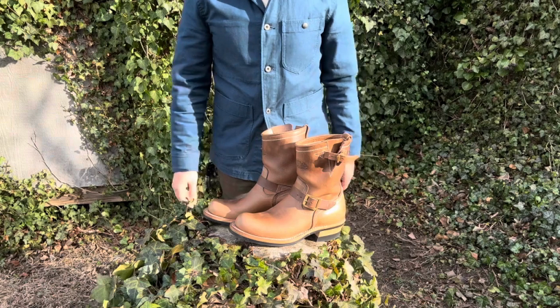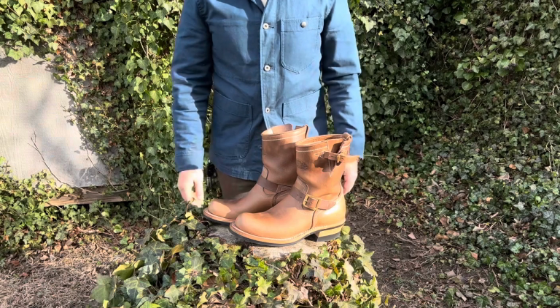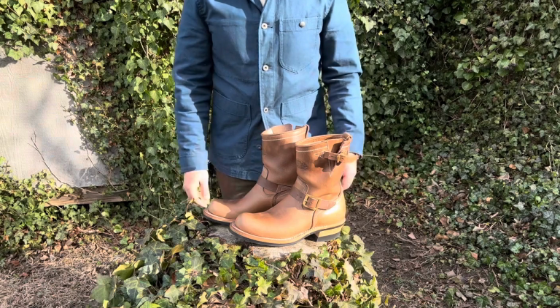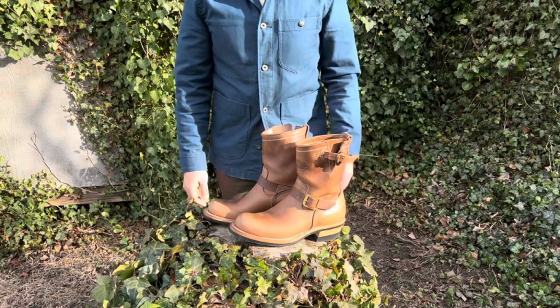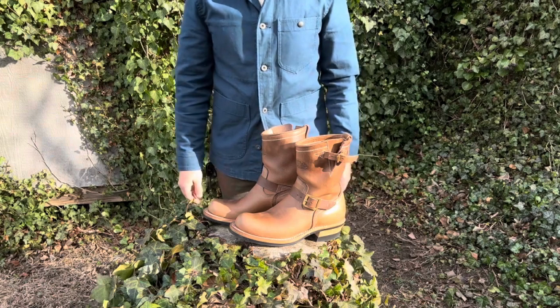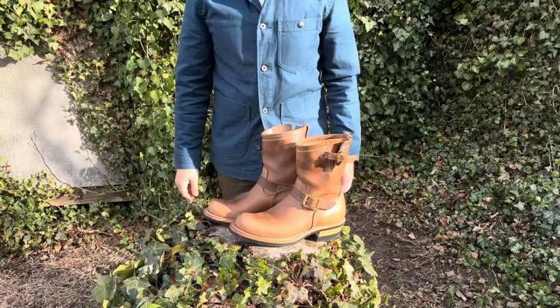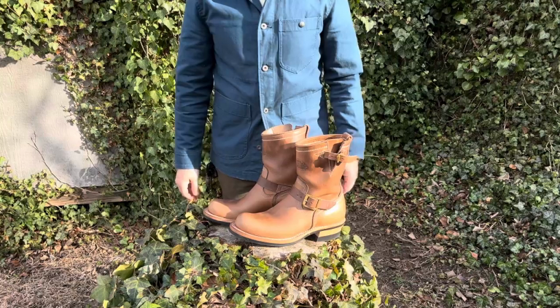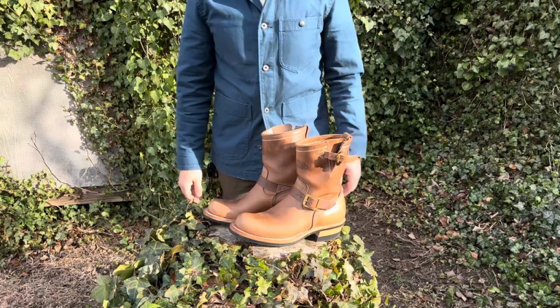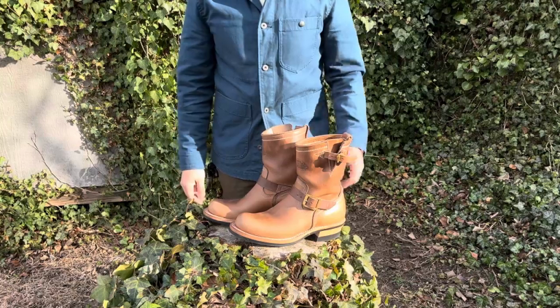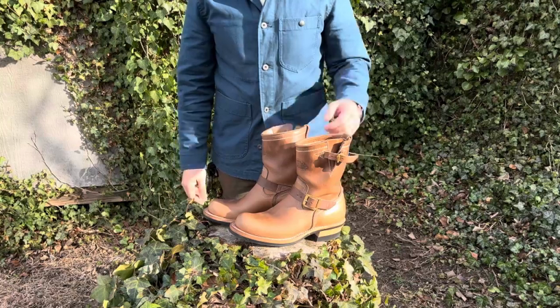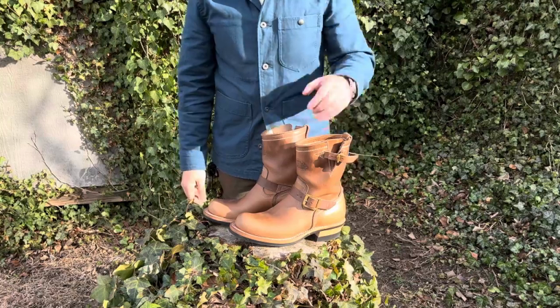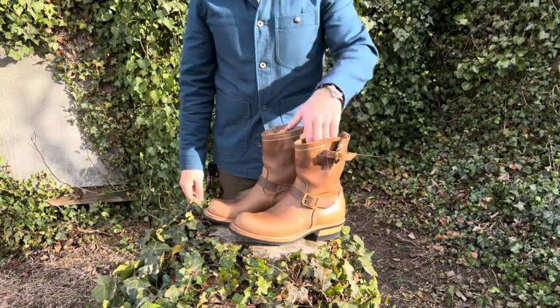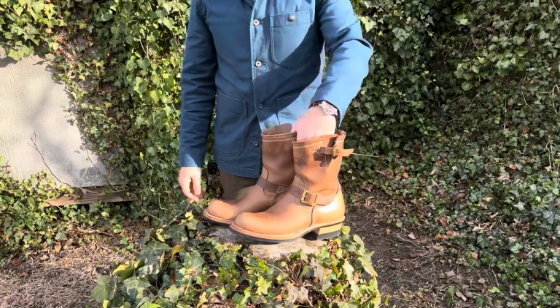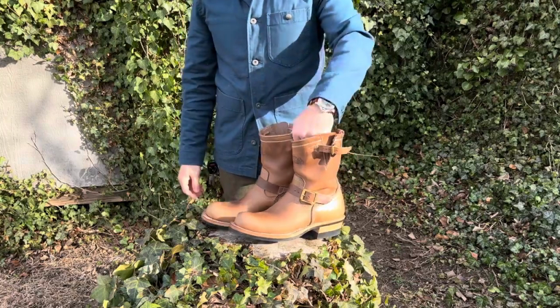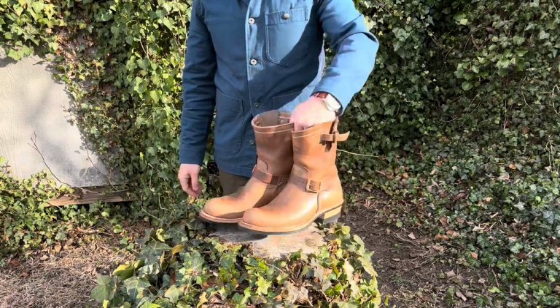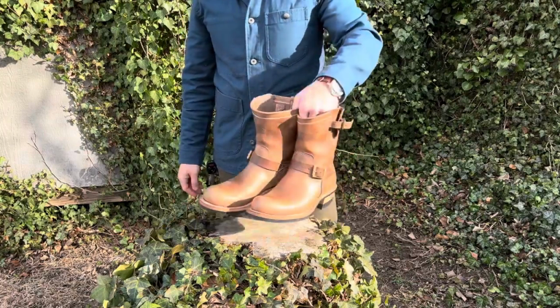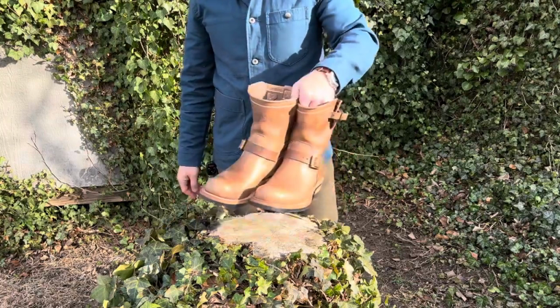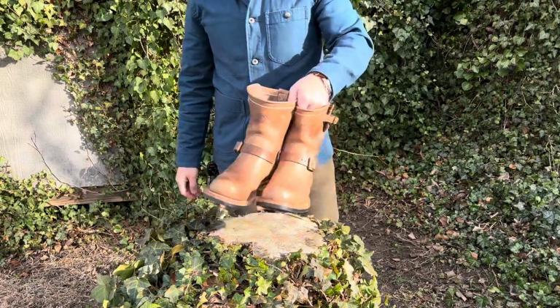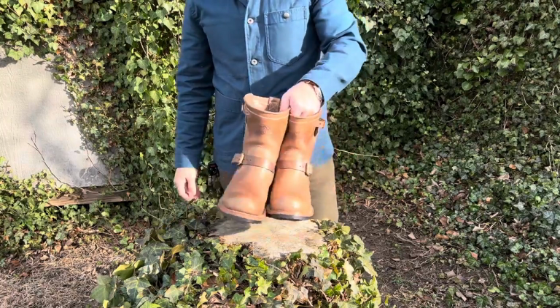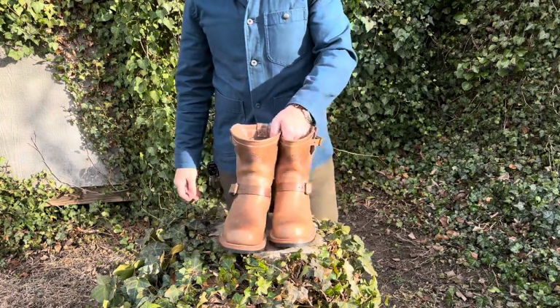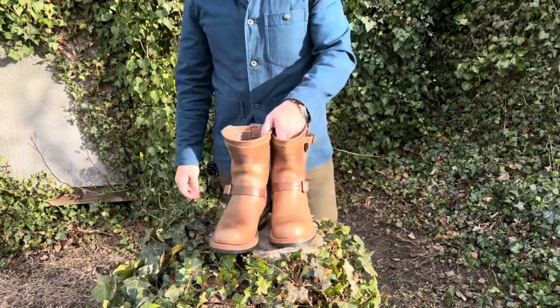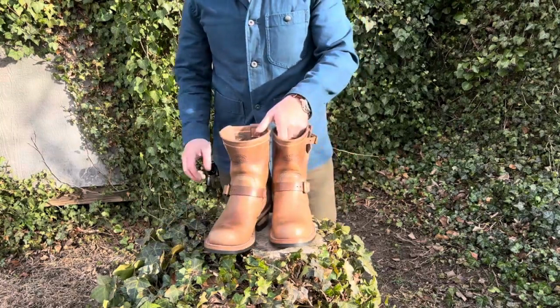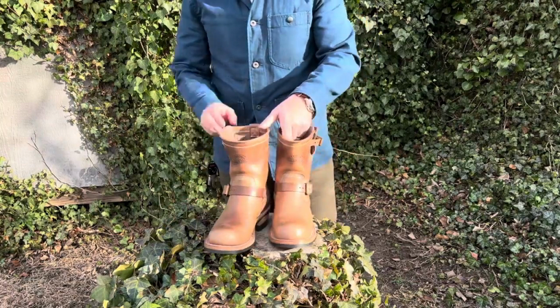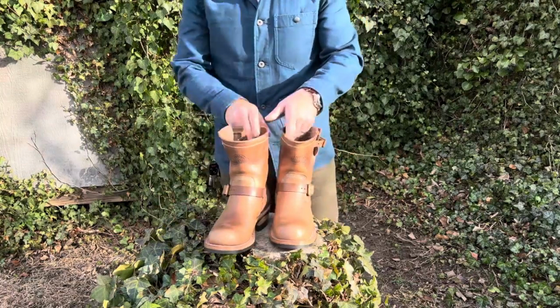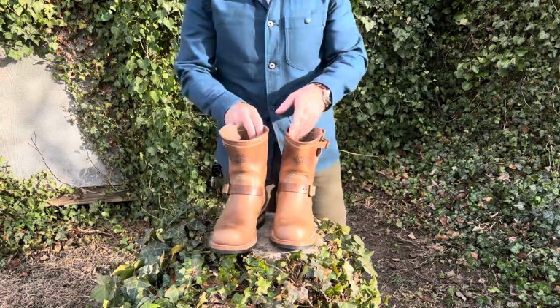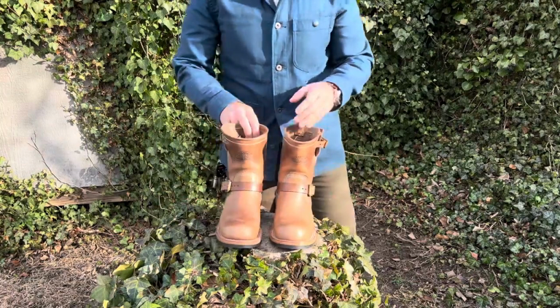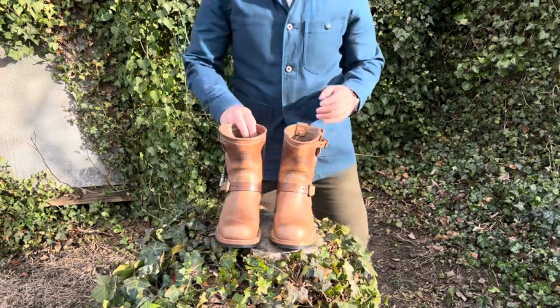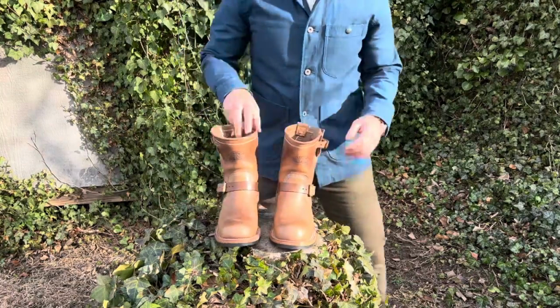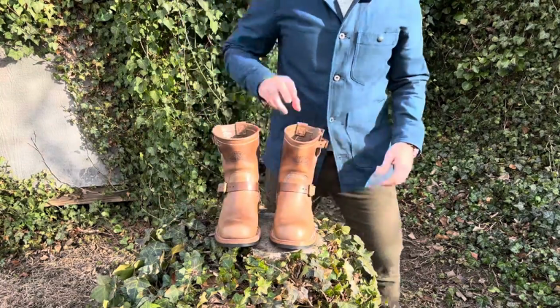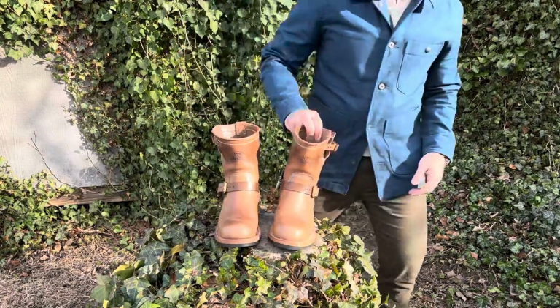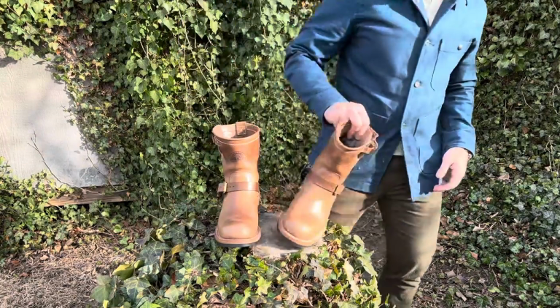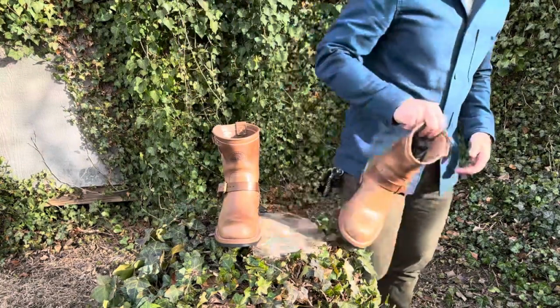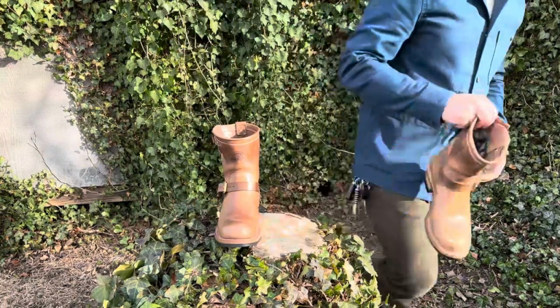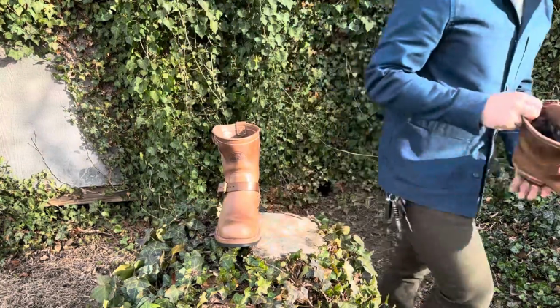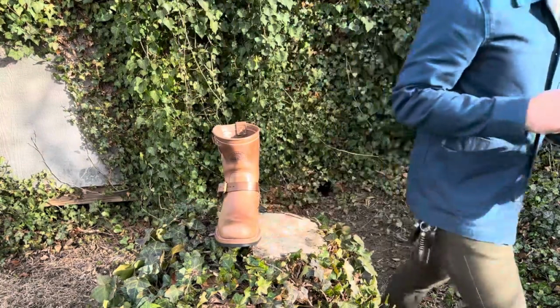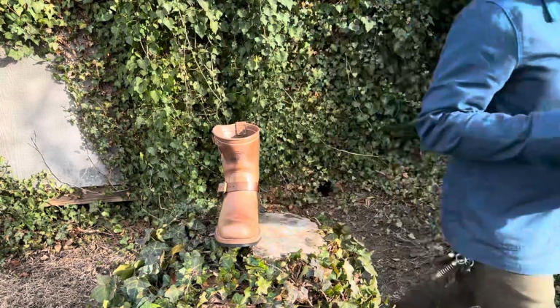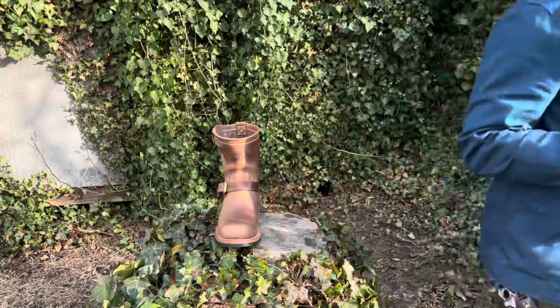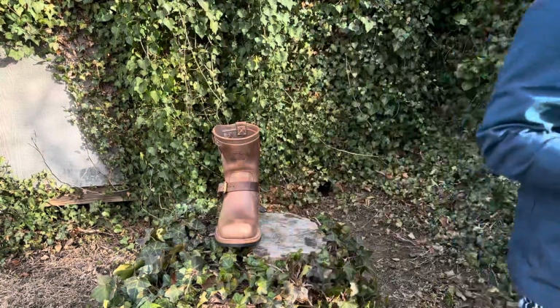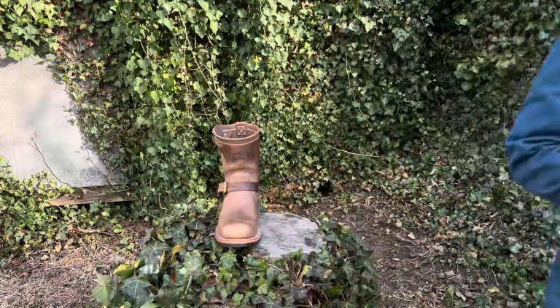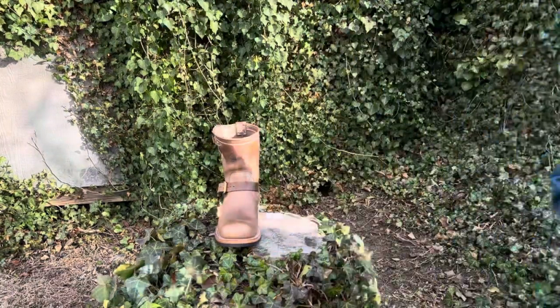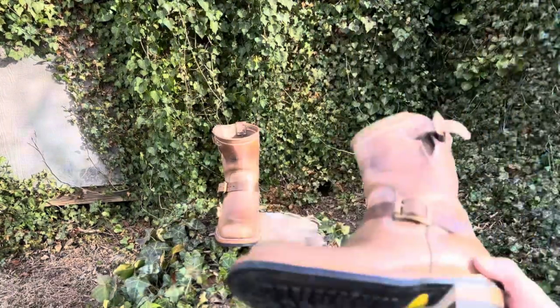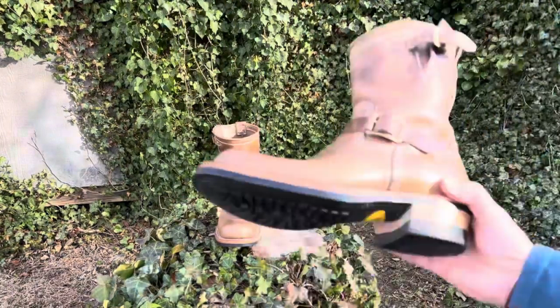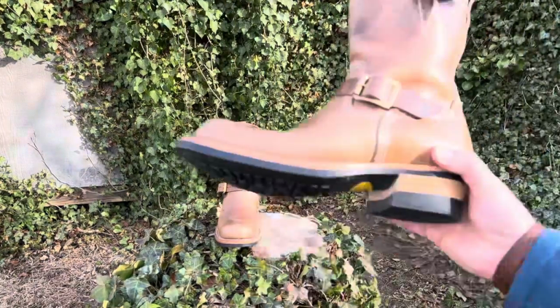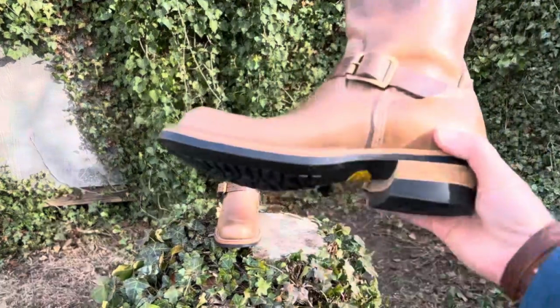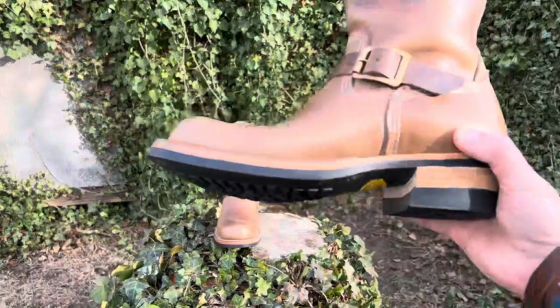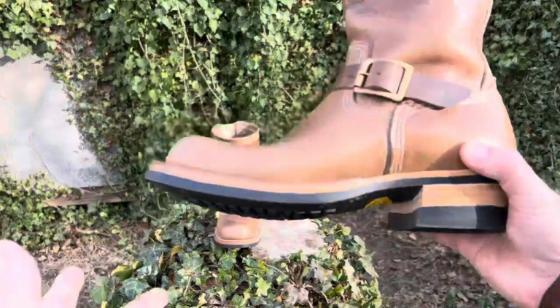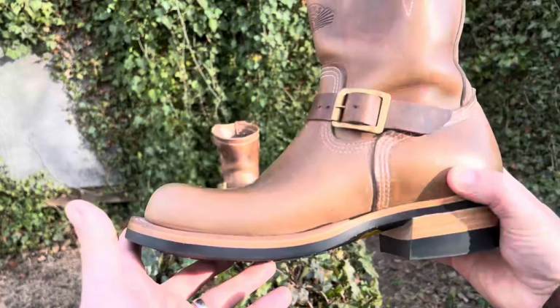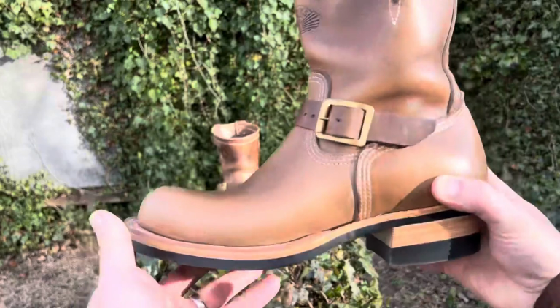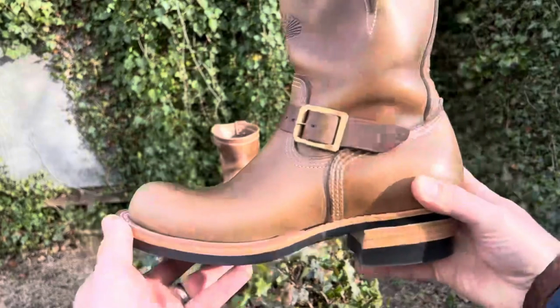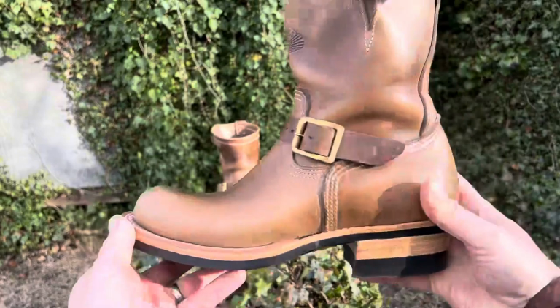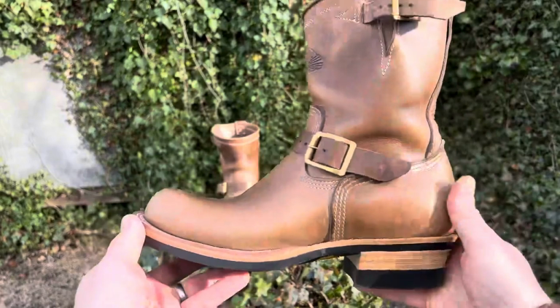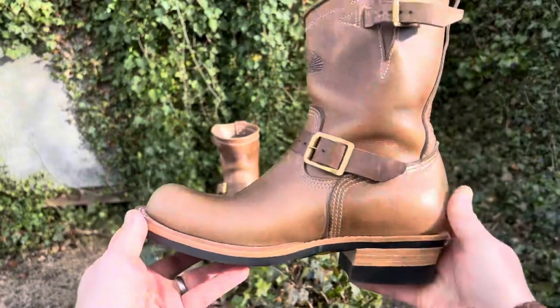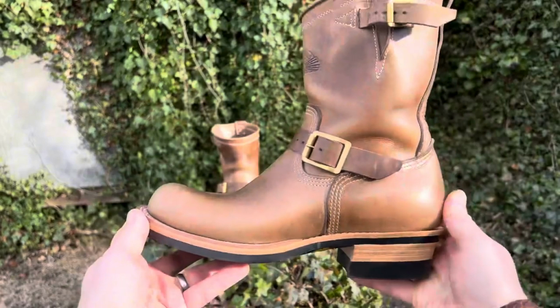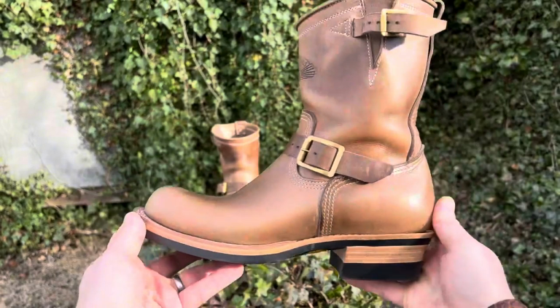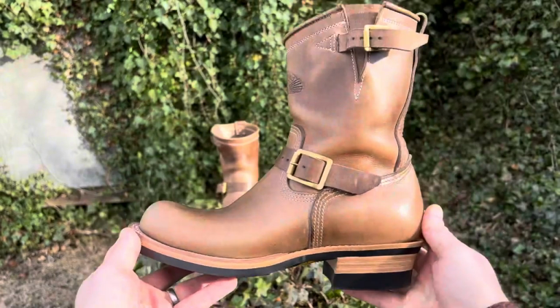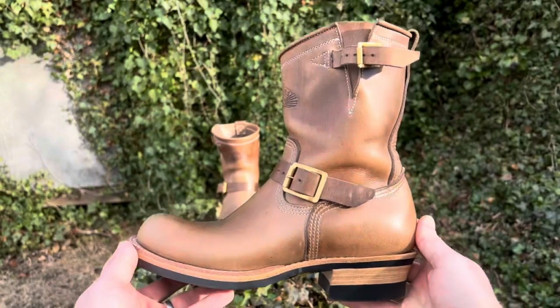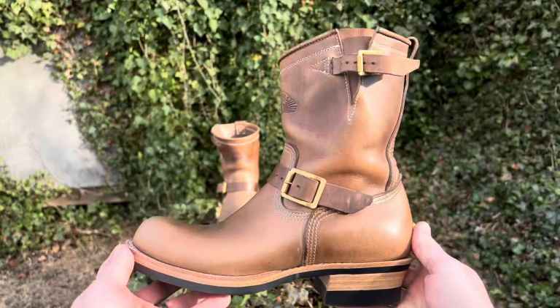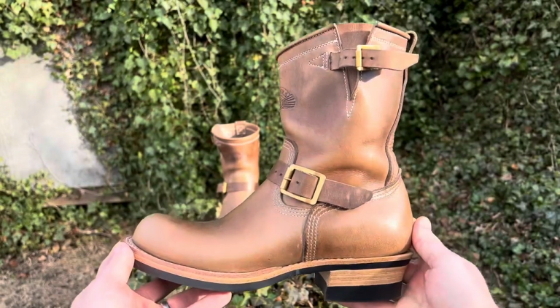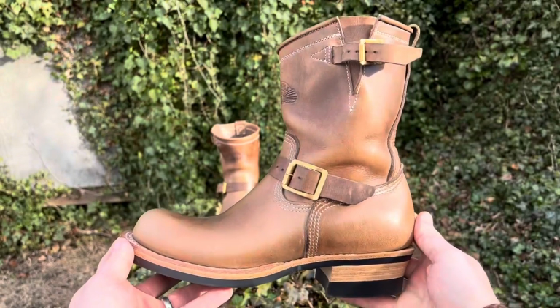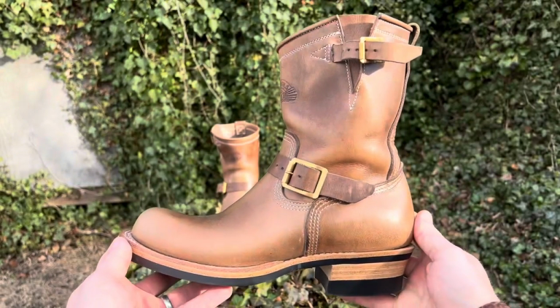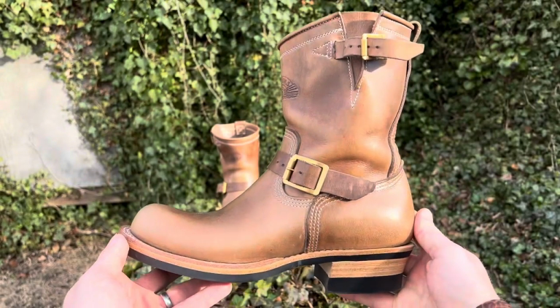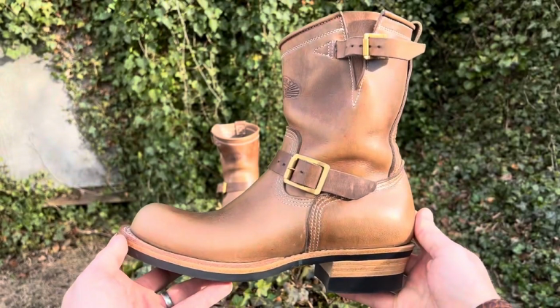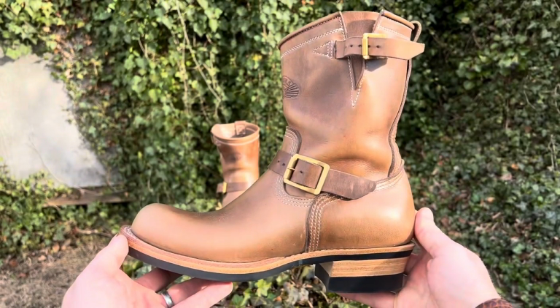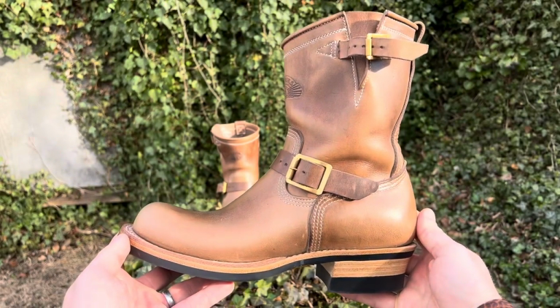Once again, these are basically an $800 boot with a year's wait, and you're getting them for $500, which is a steal.